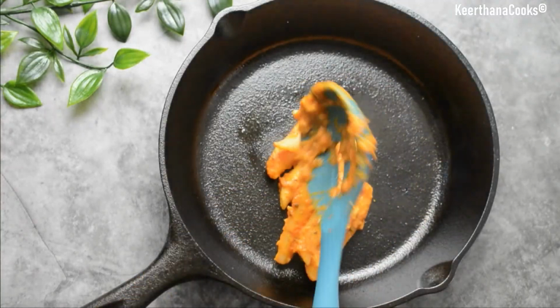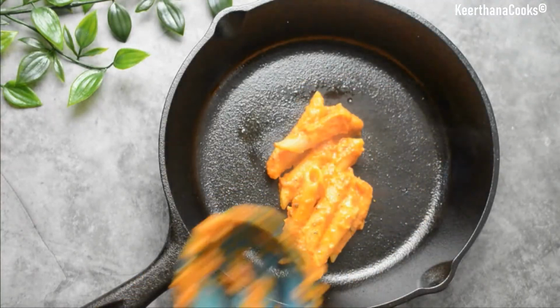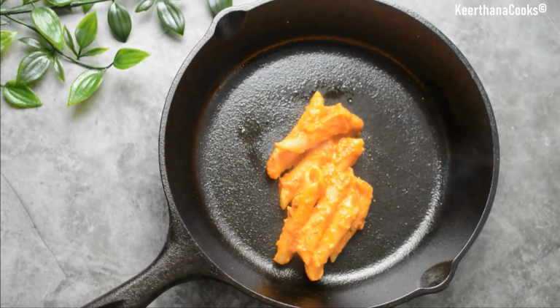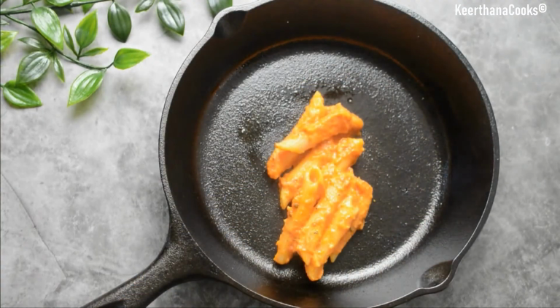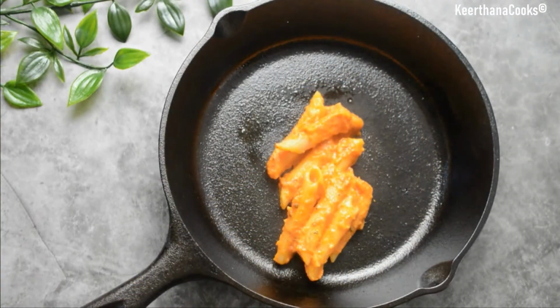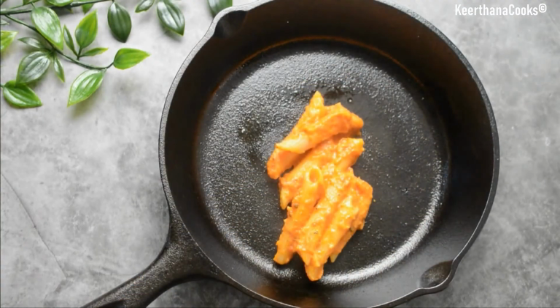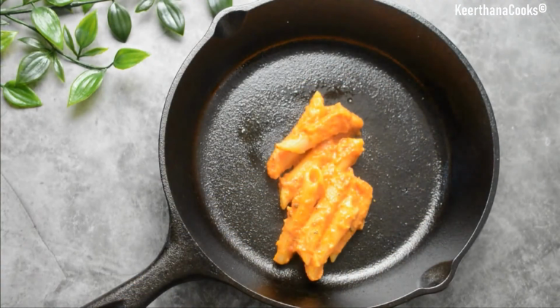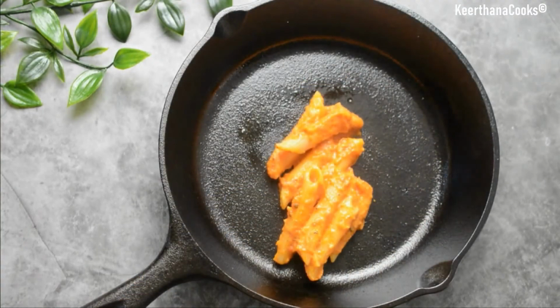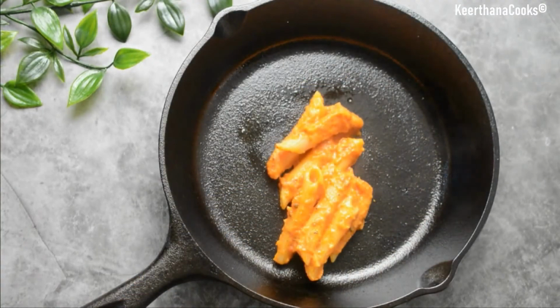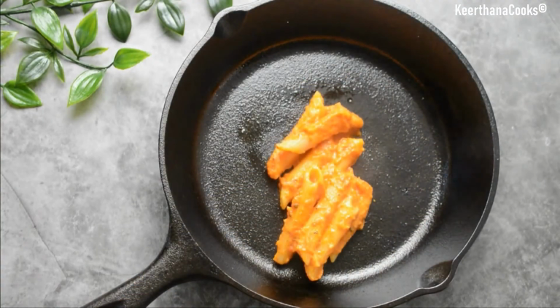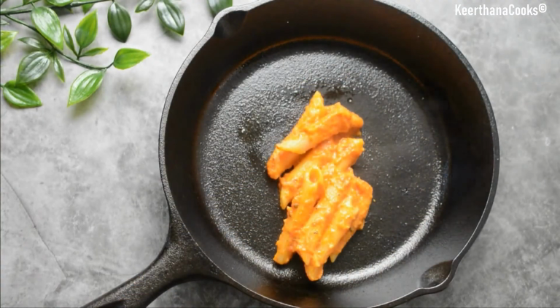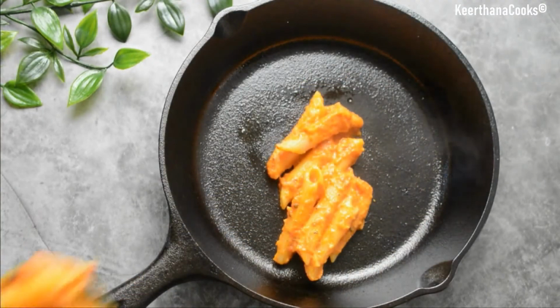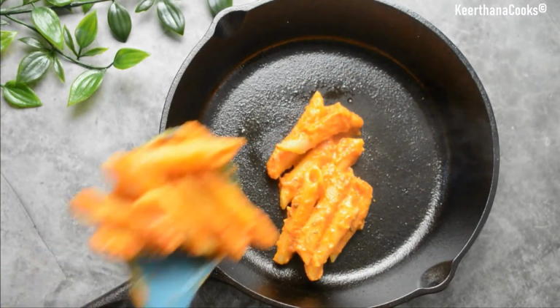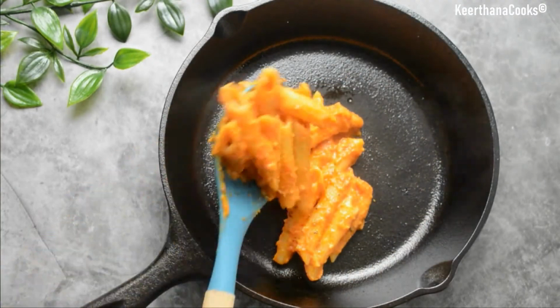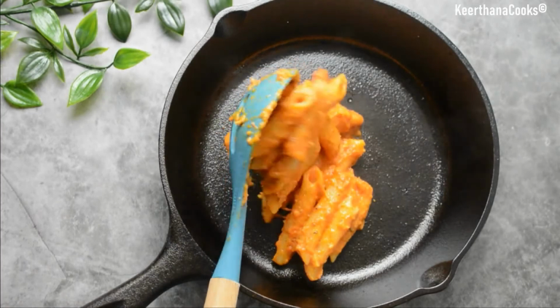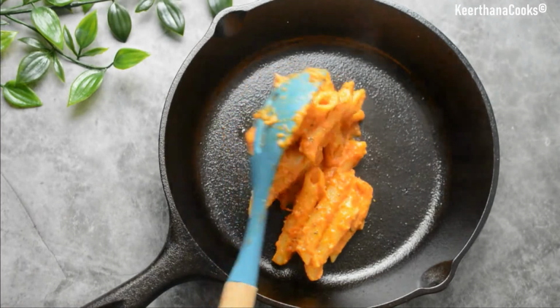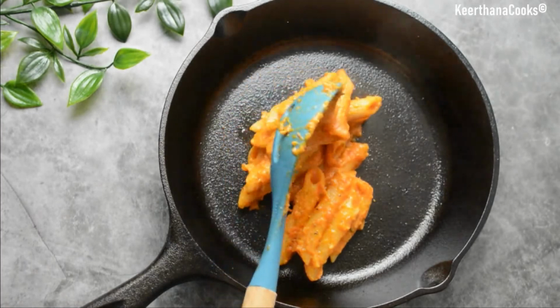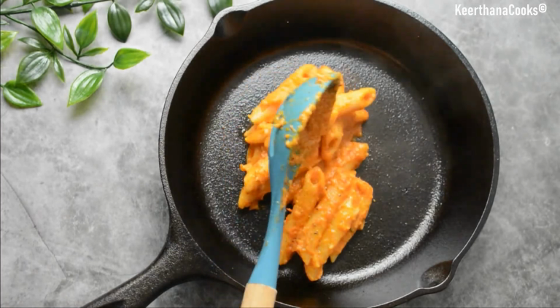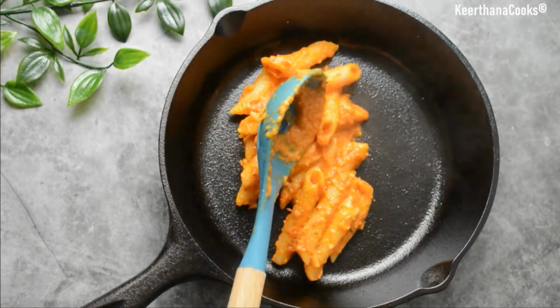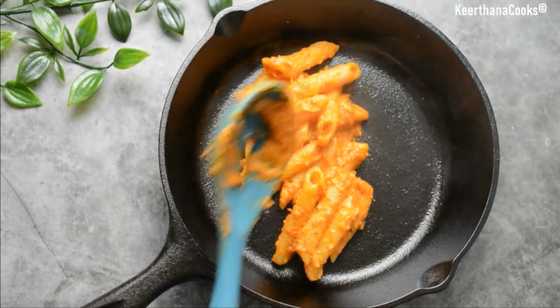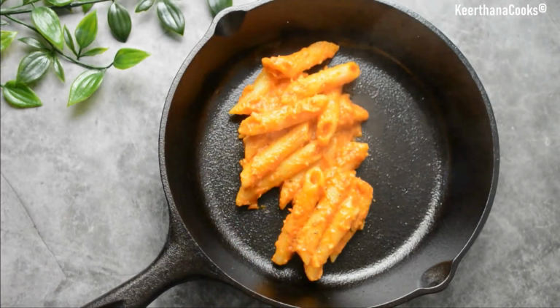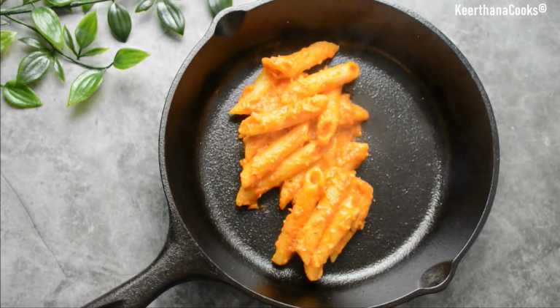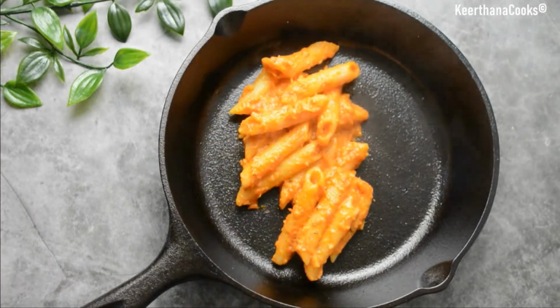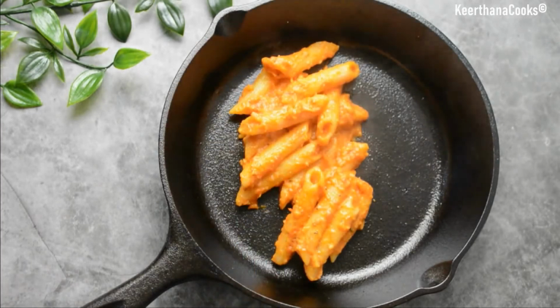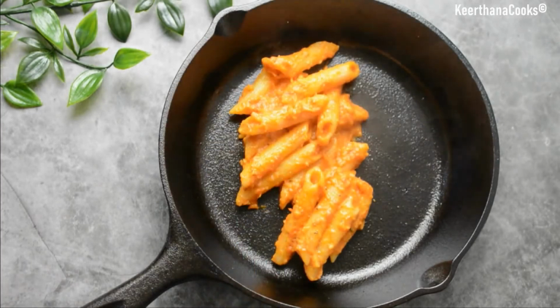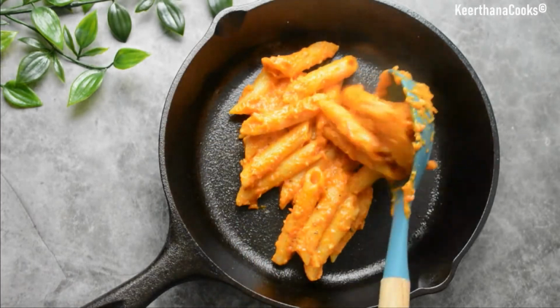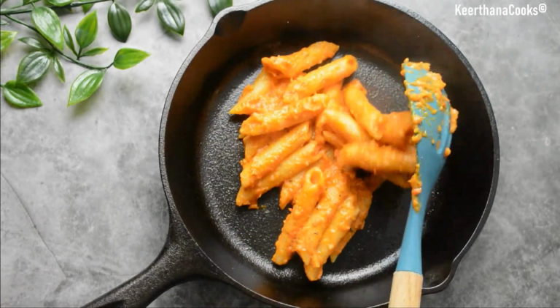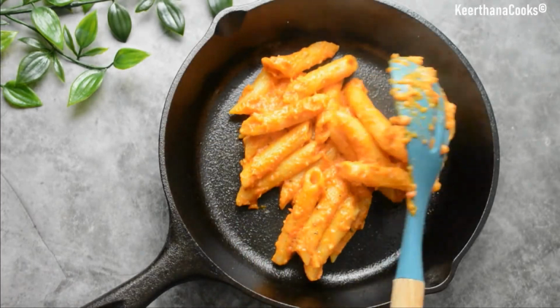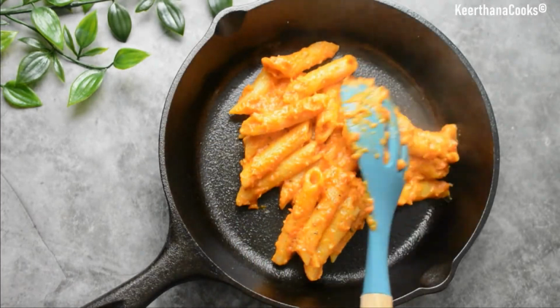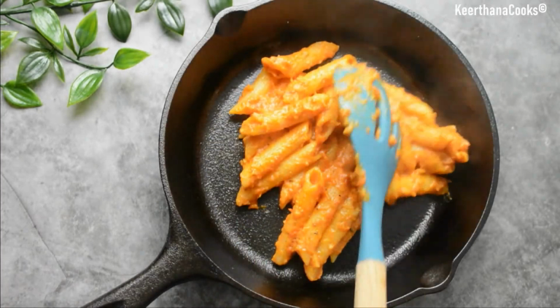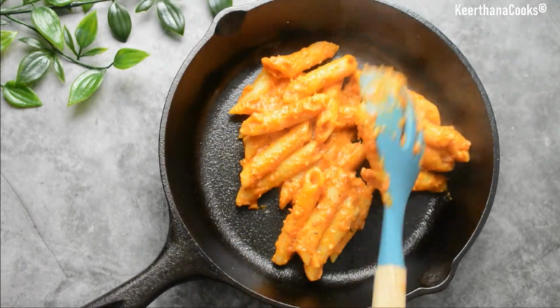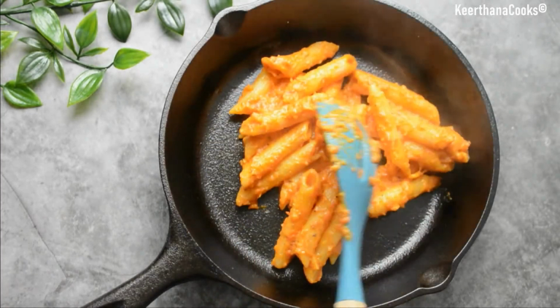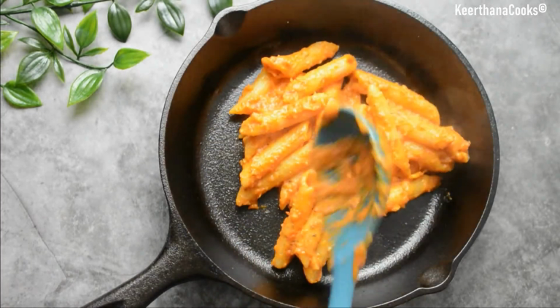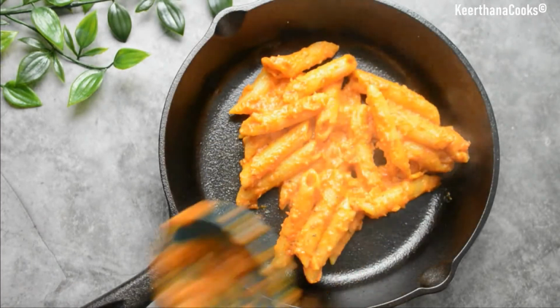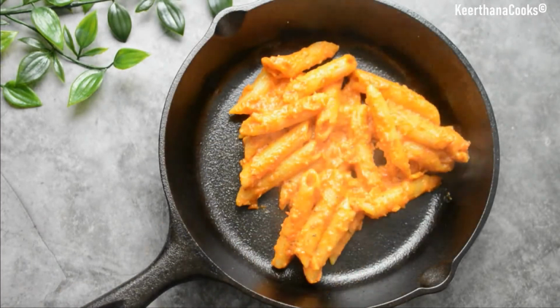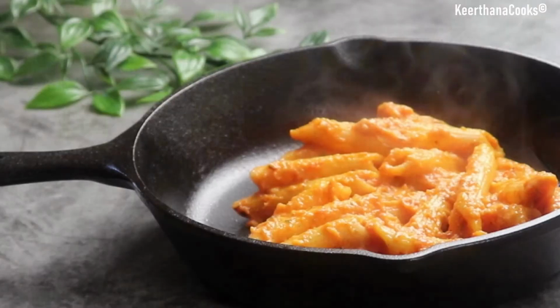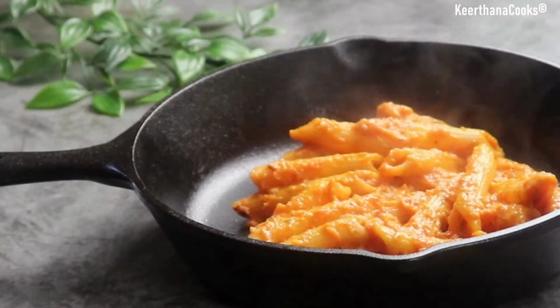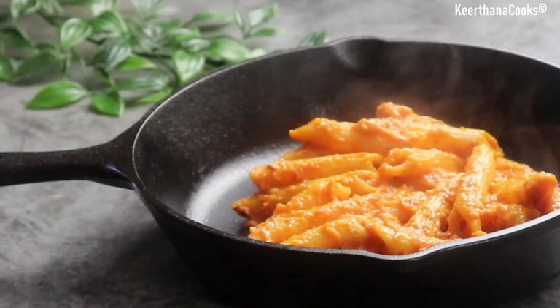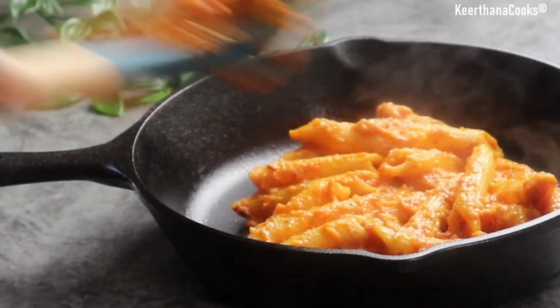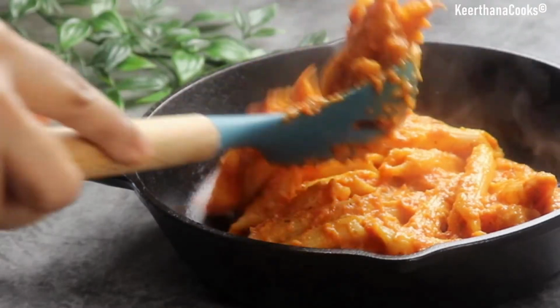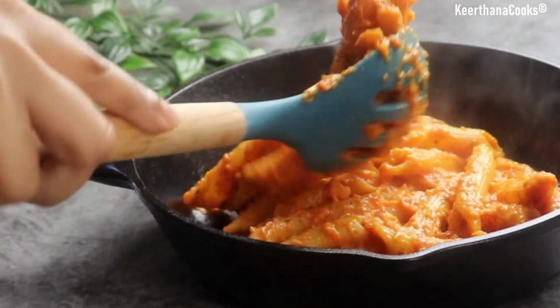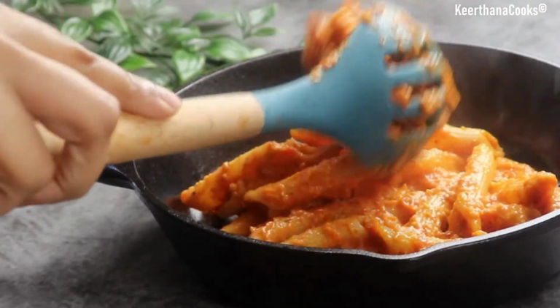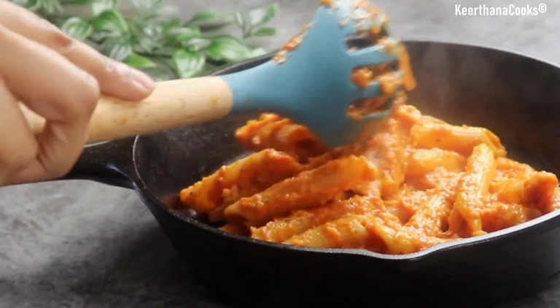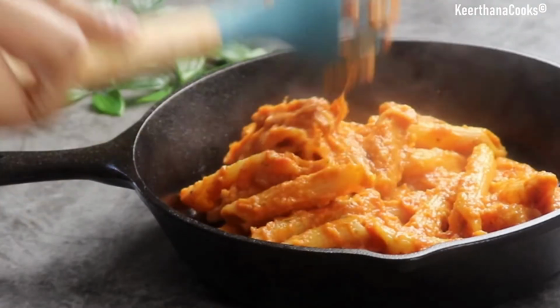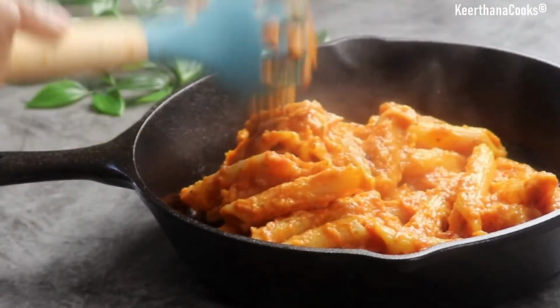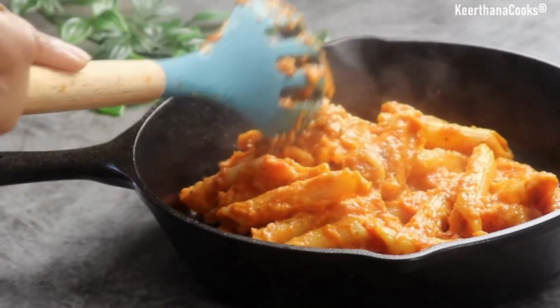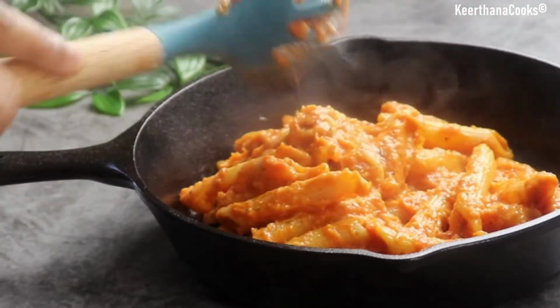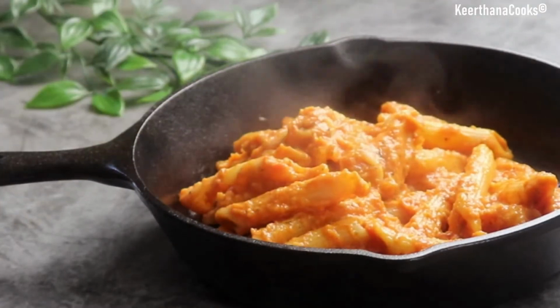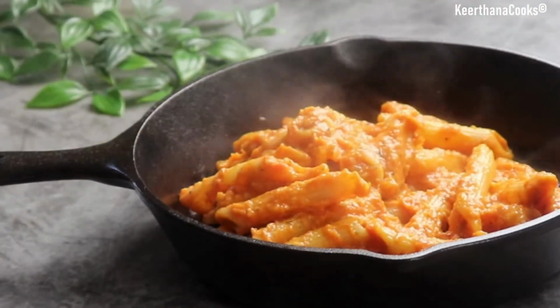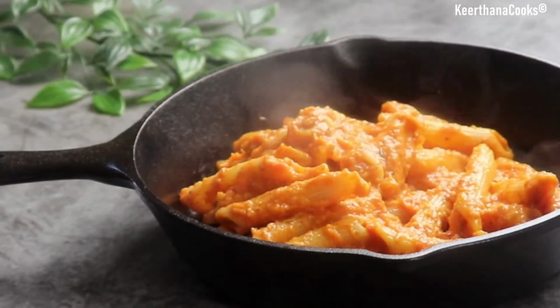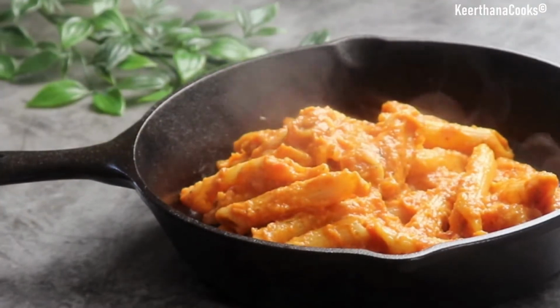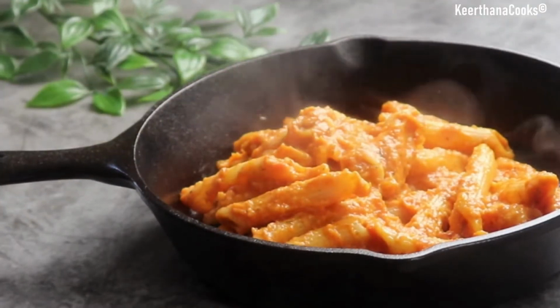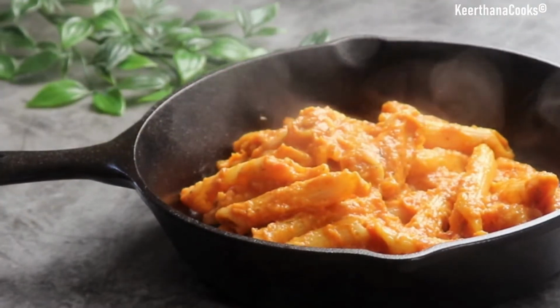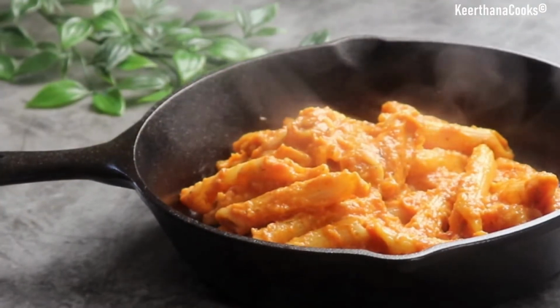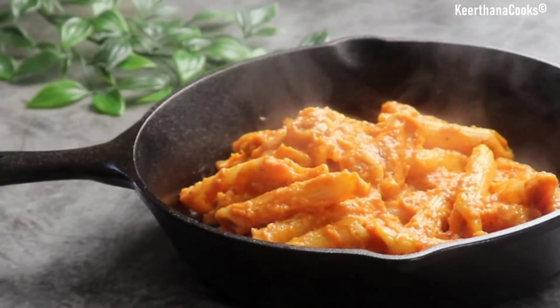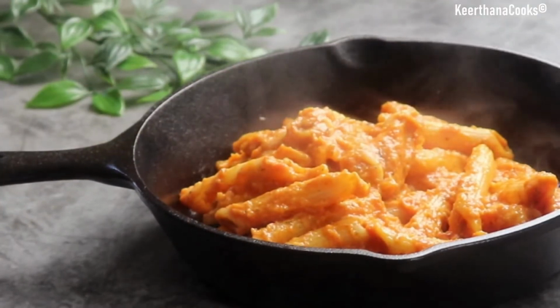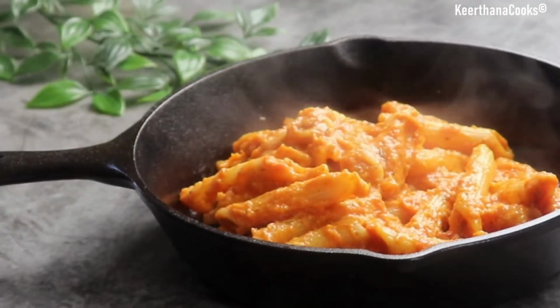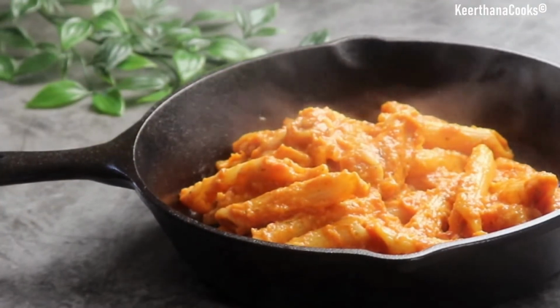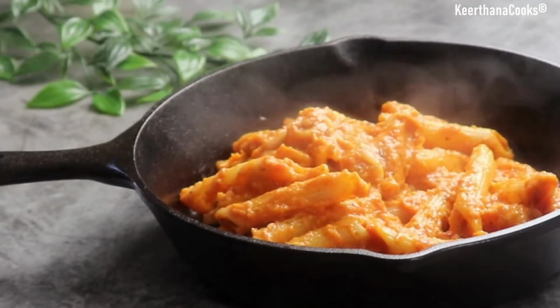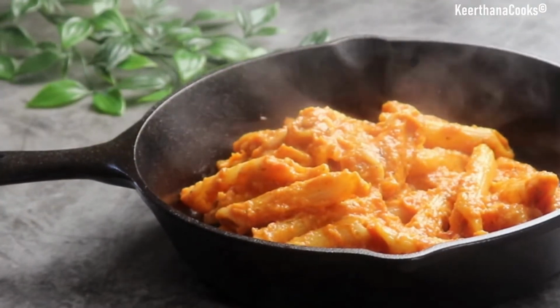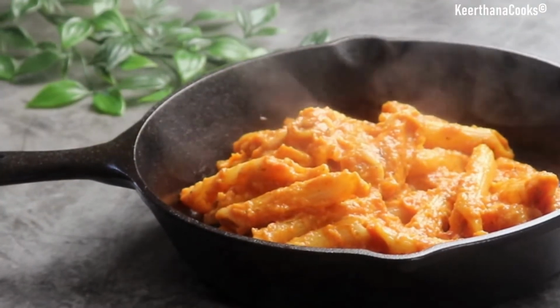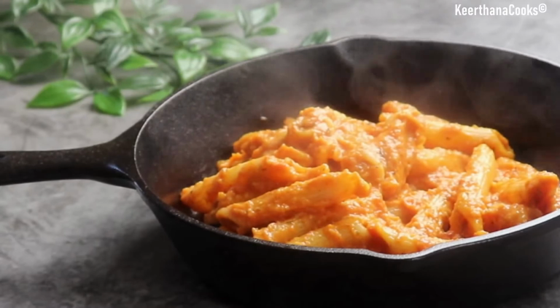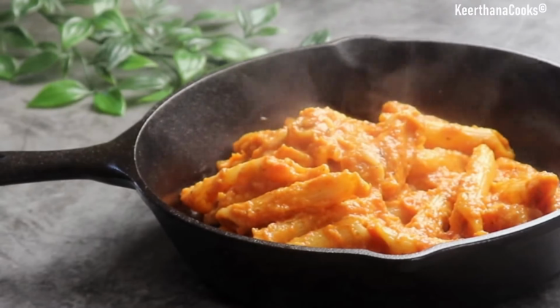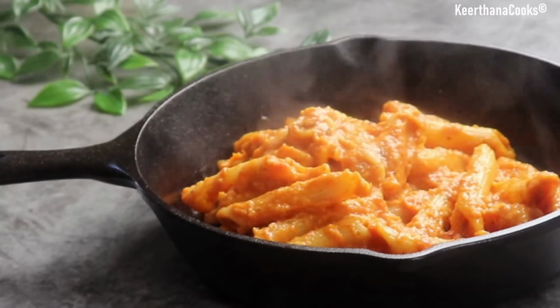See you soon with another exciting recipe. Until then, take care!